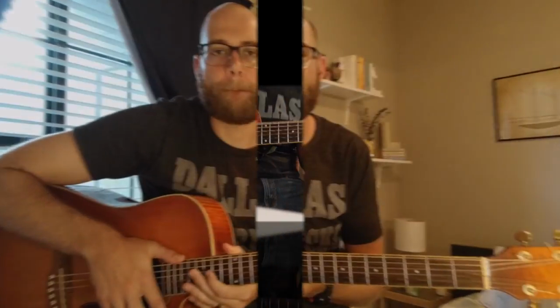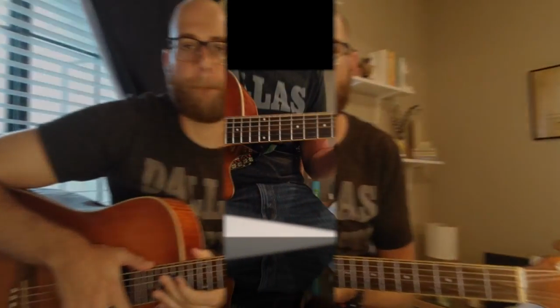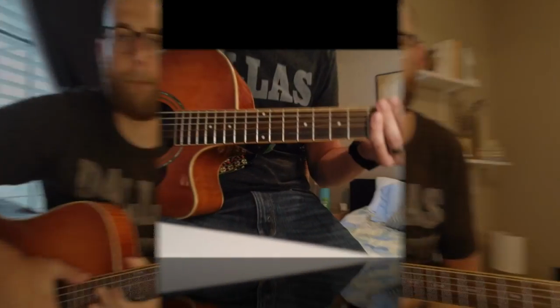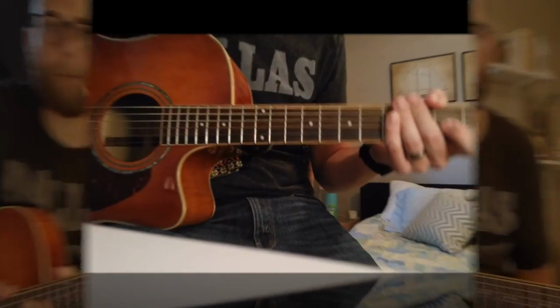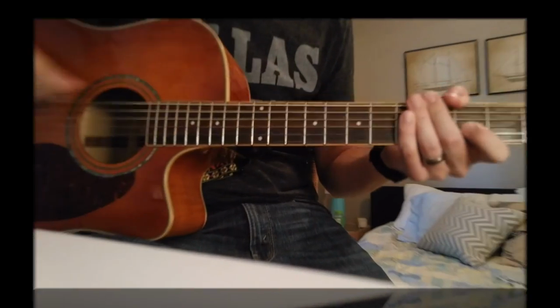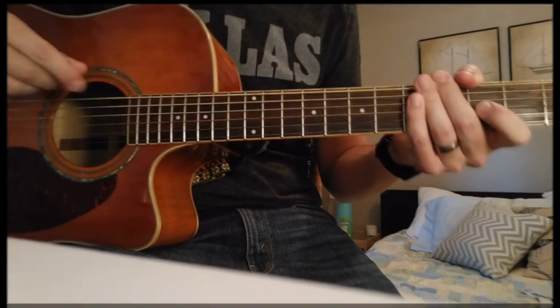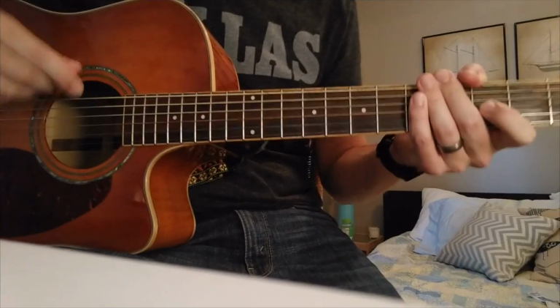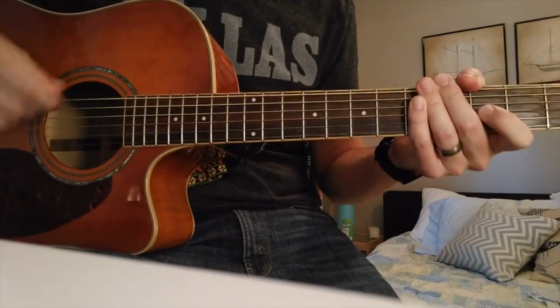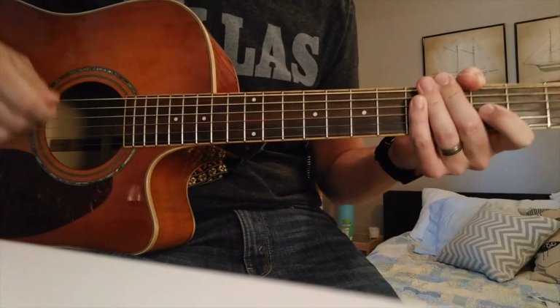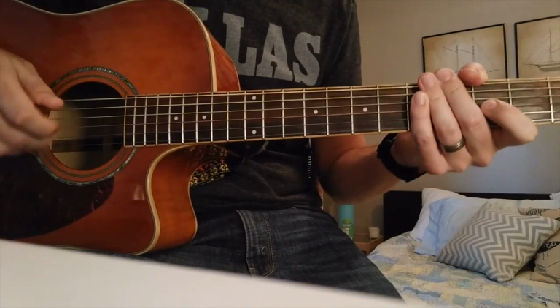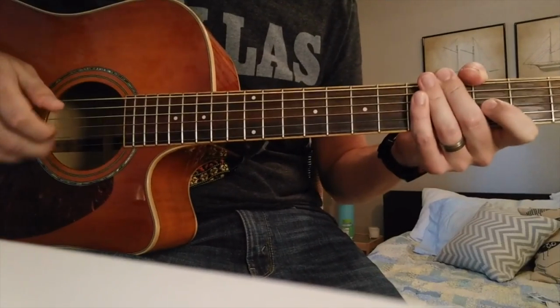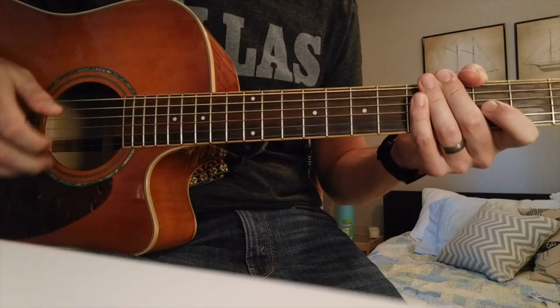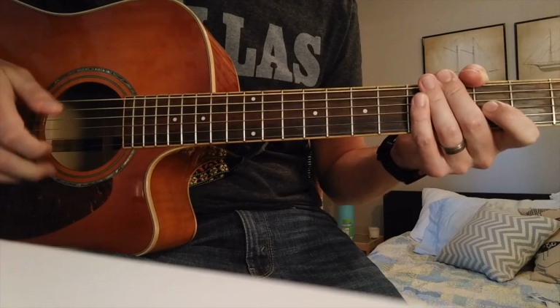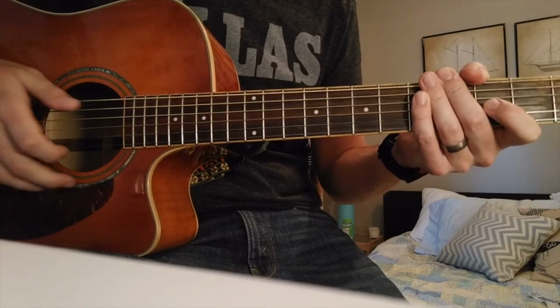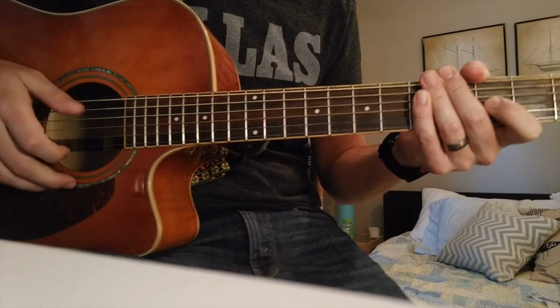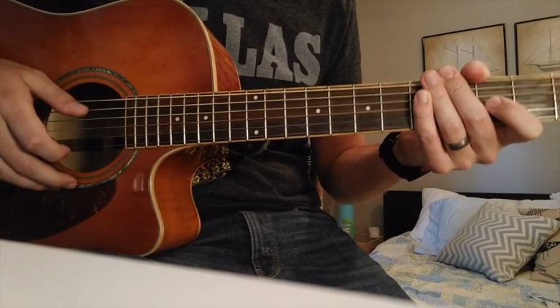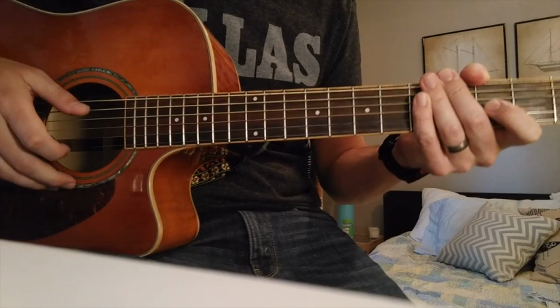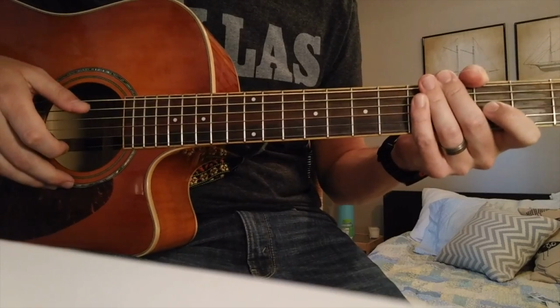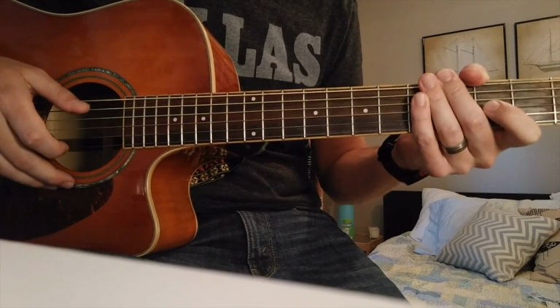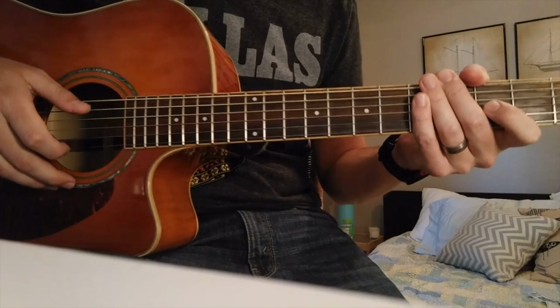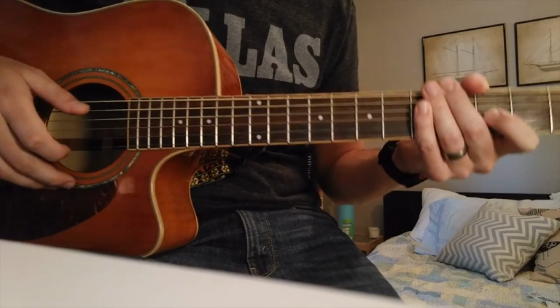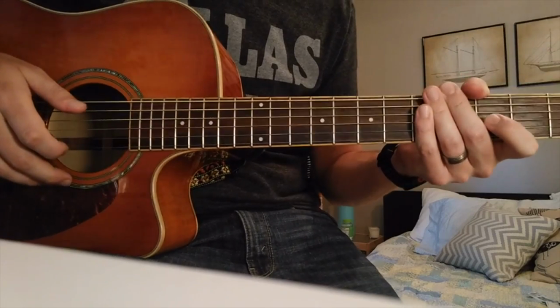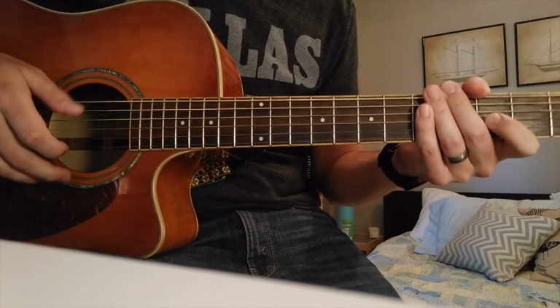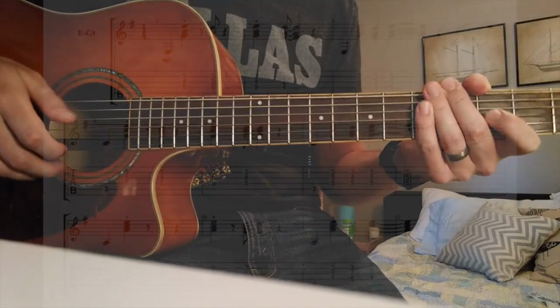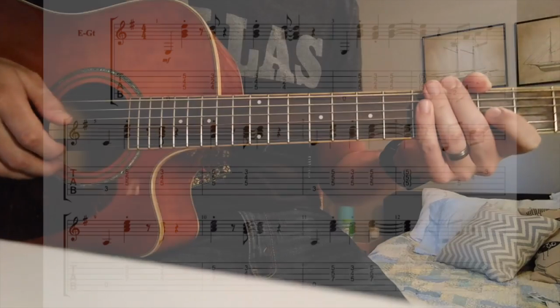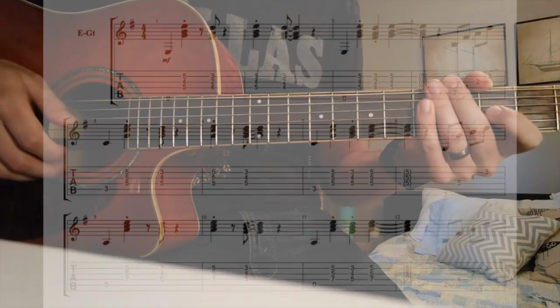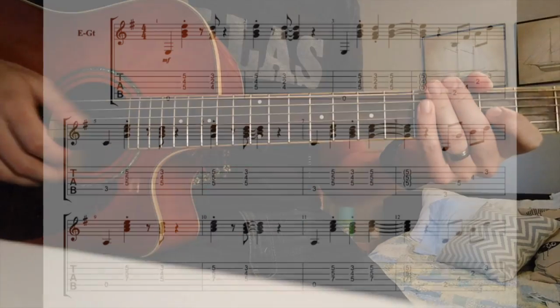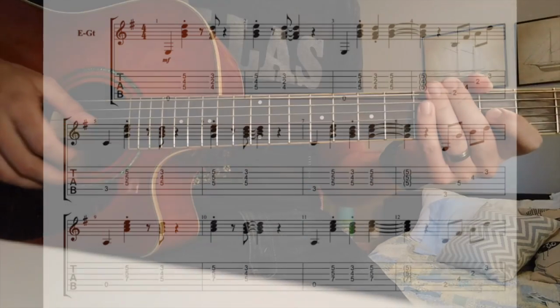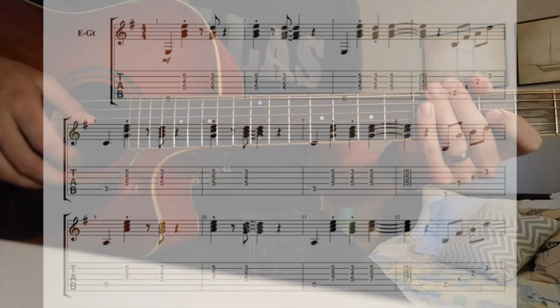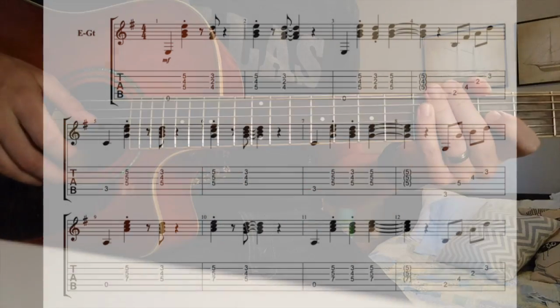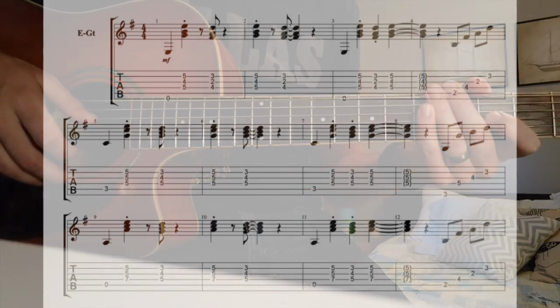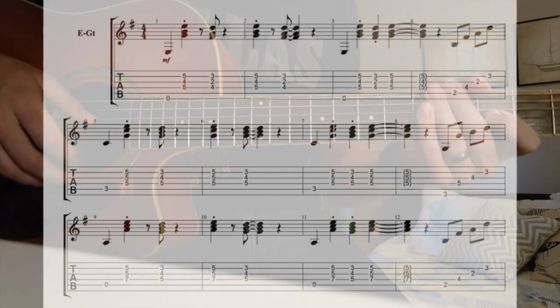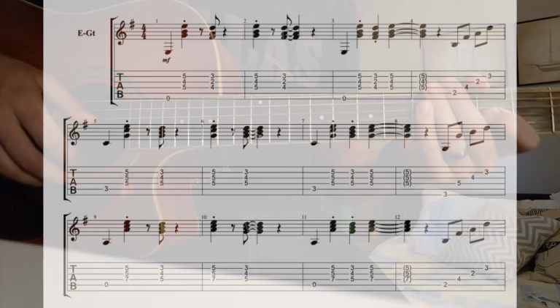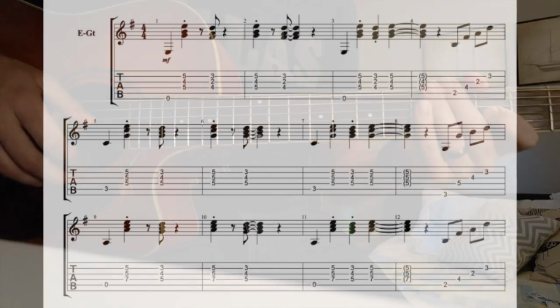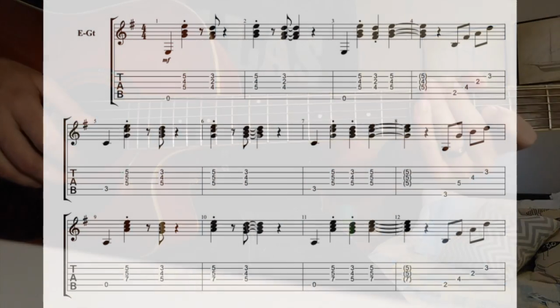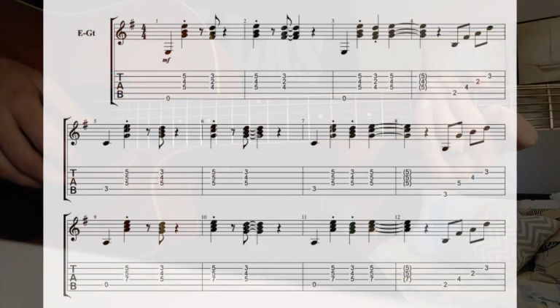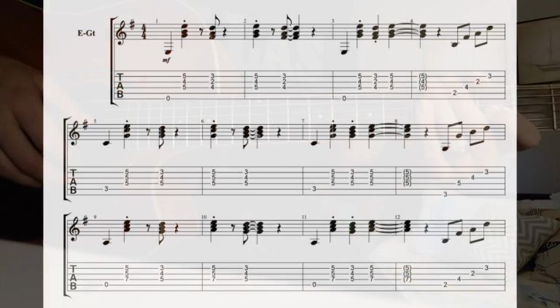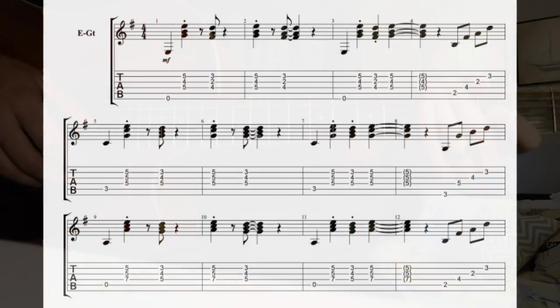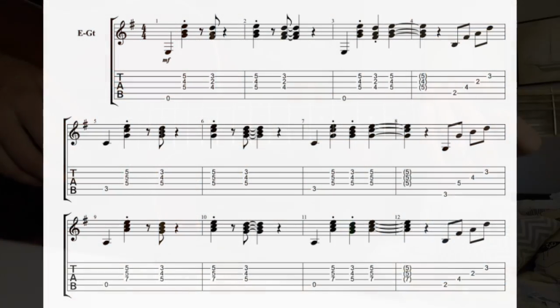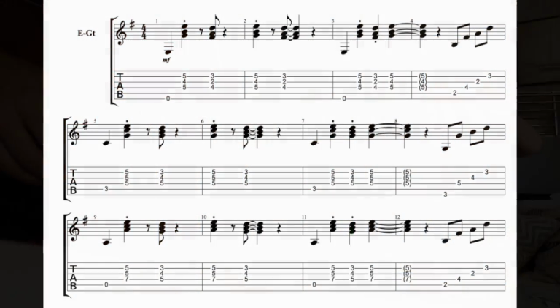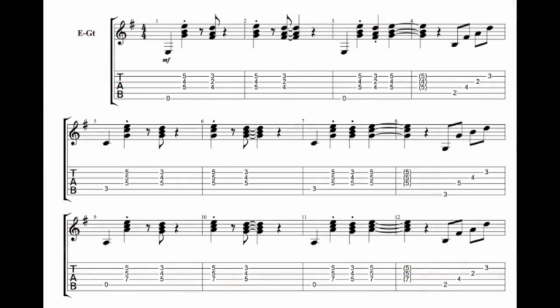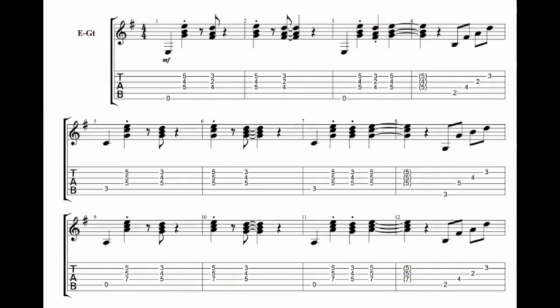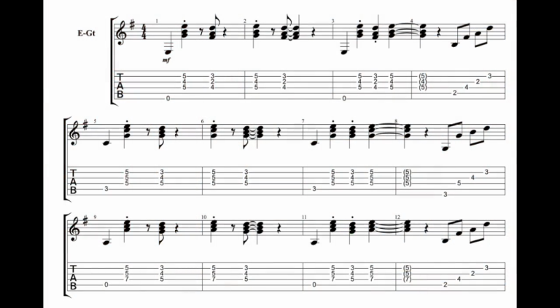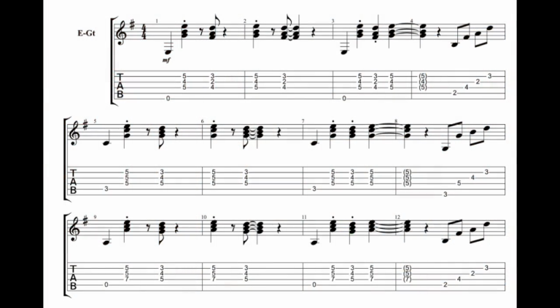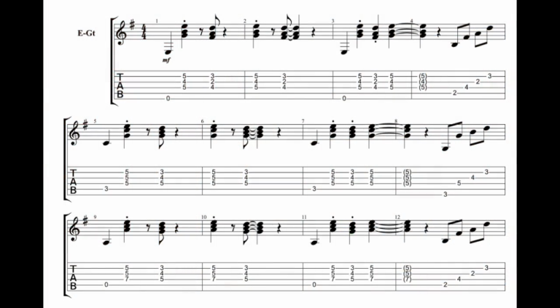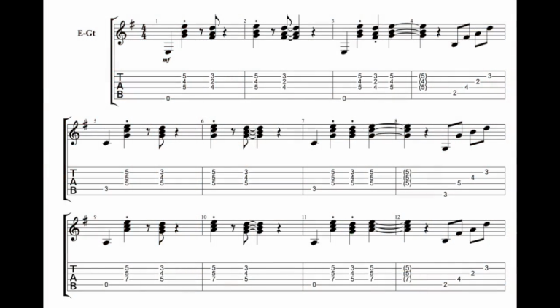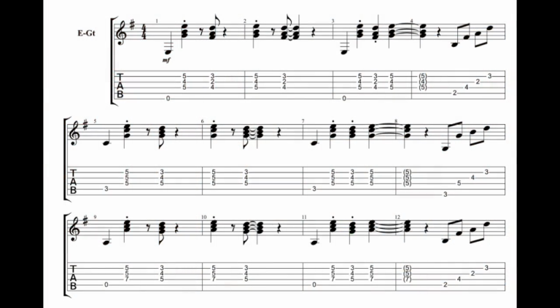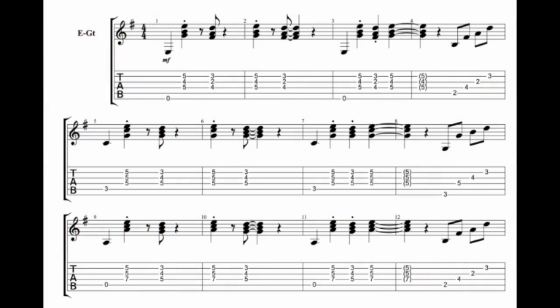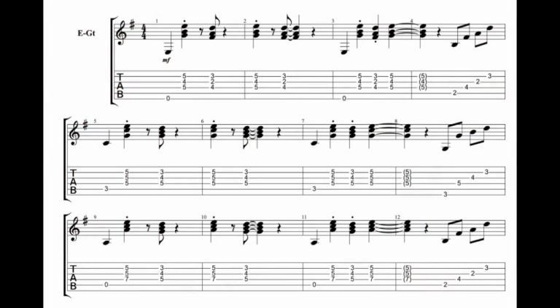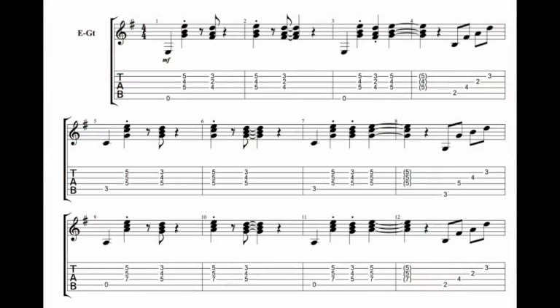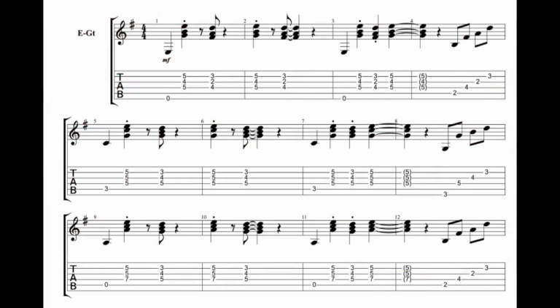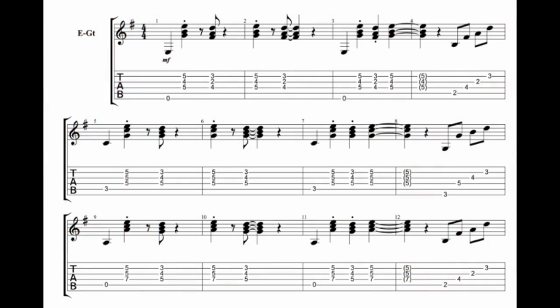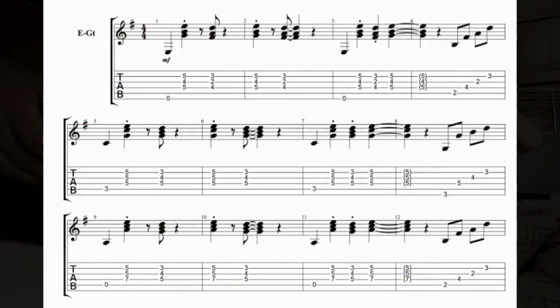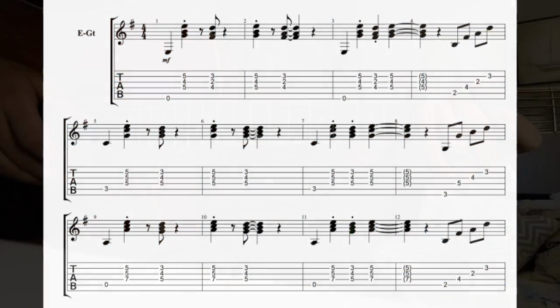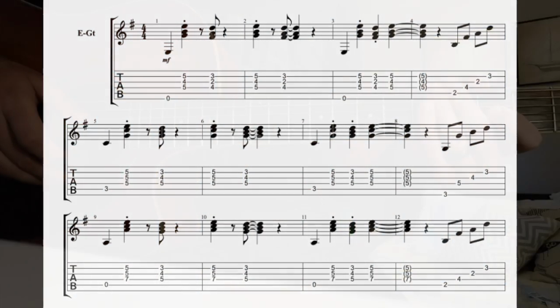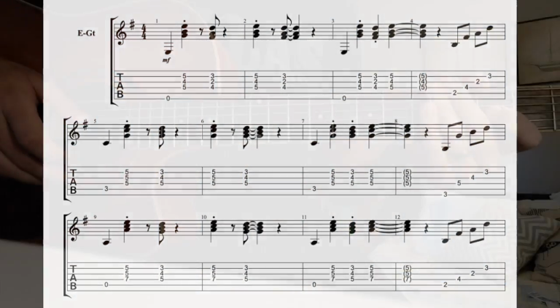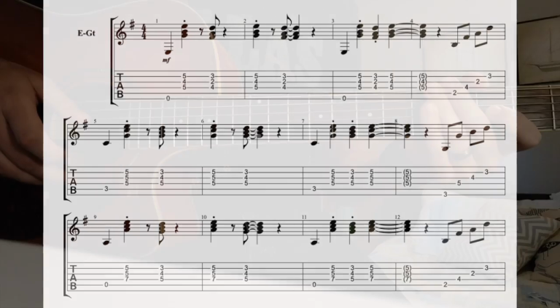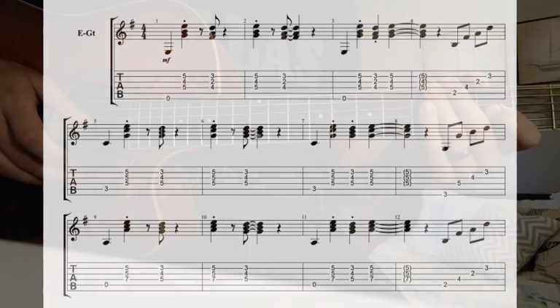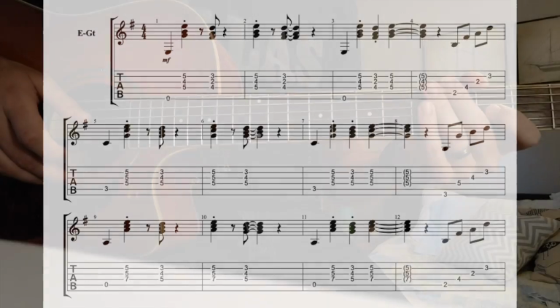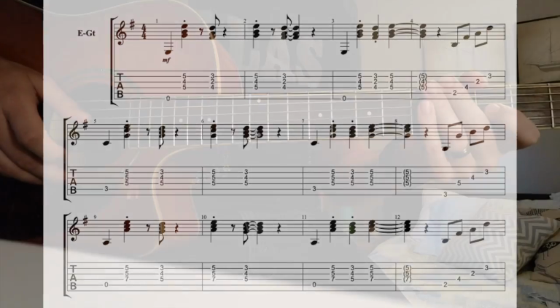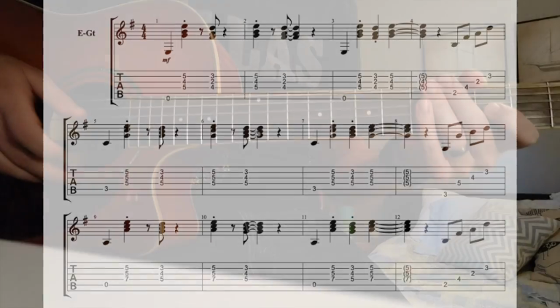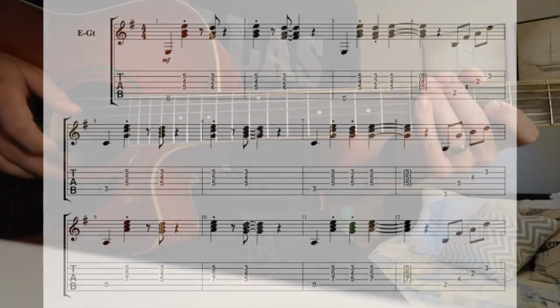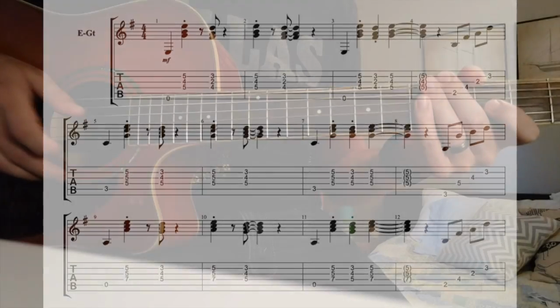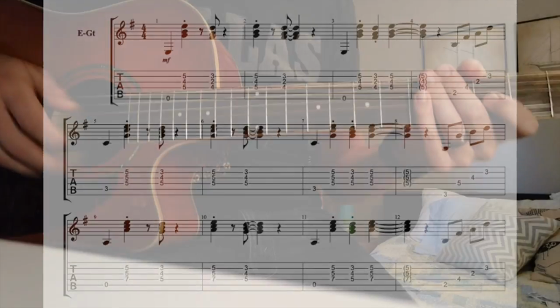All right, now's the time to pause the video if you want to work it out with the transcription. I'll play it once to the backing track and then I'll explain it.